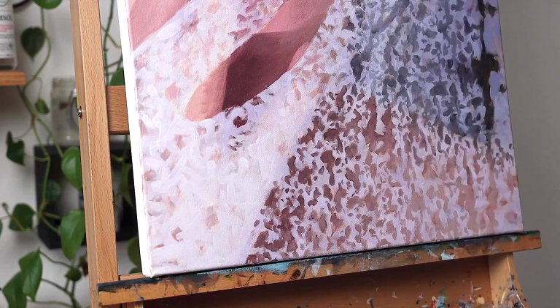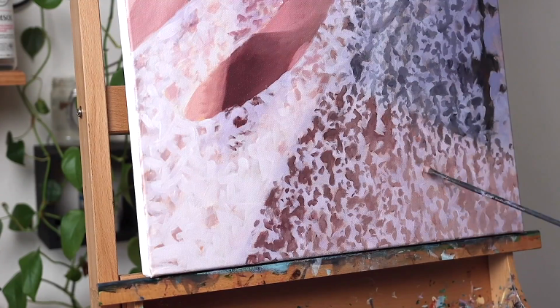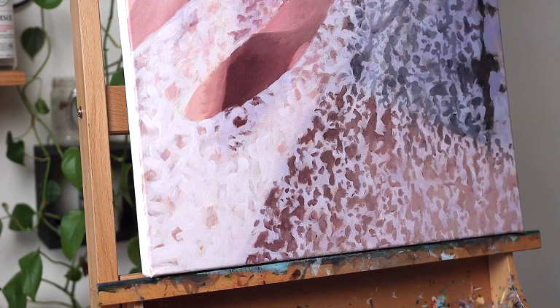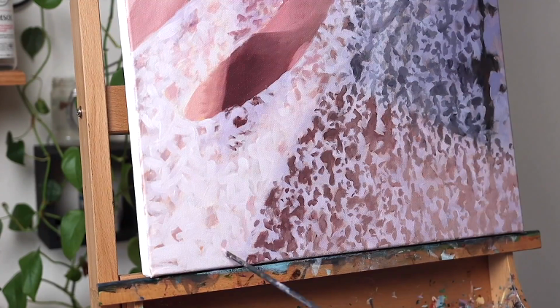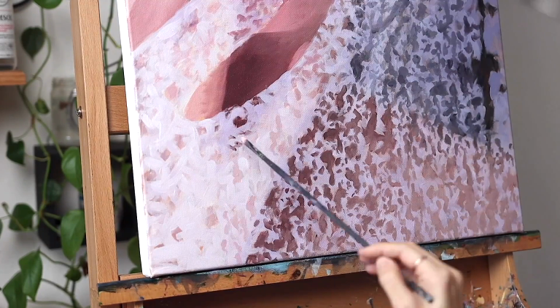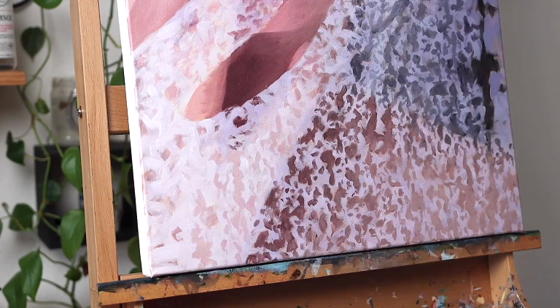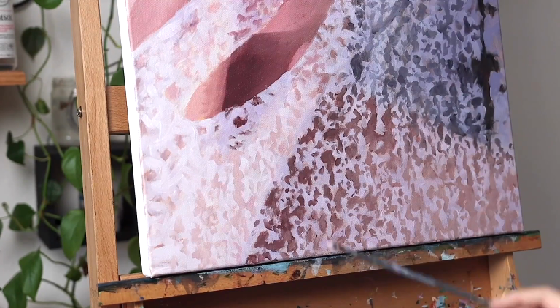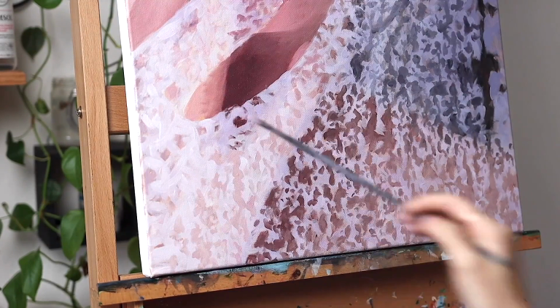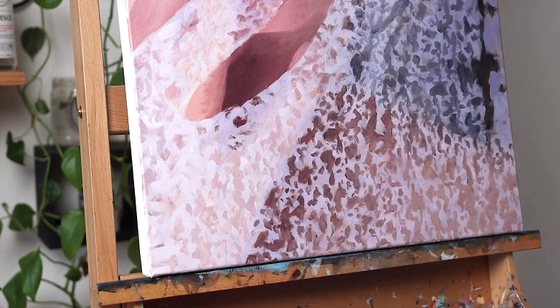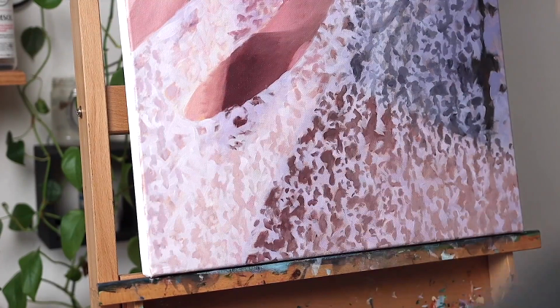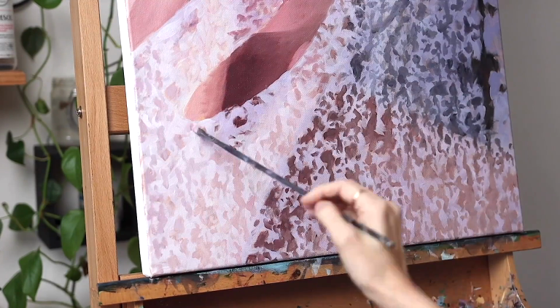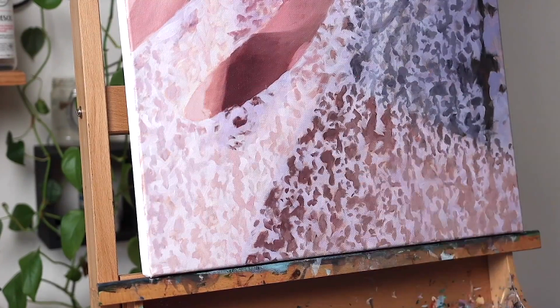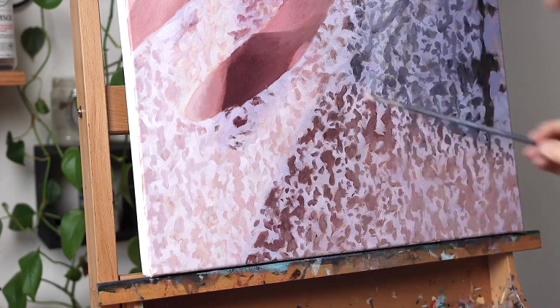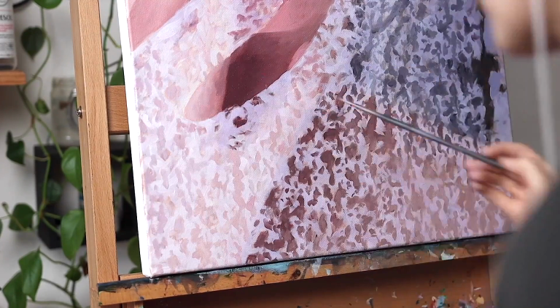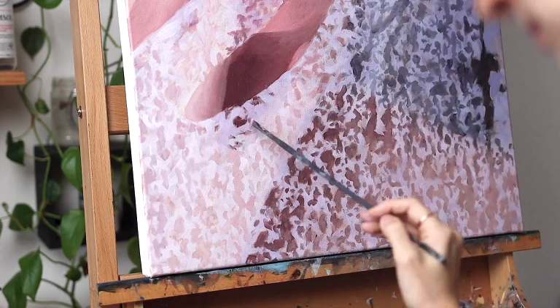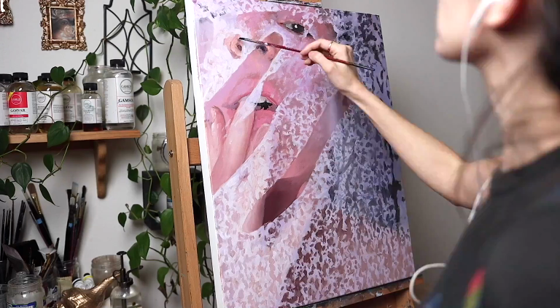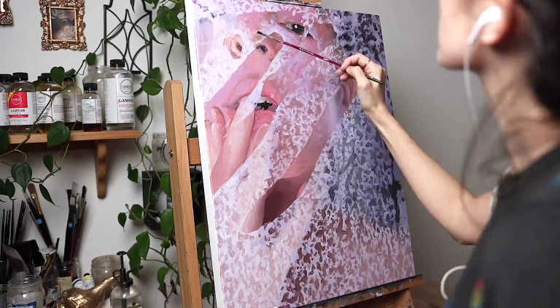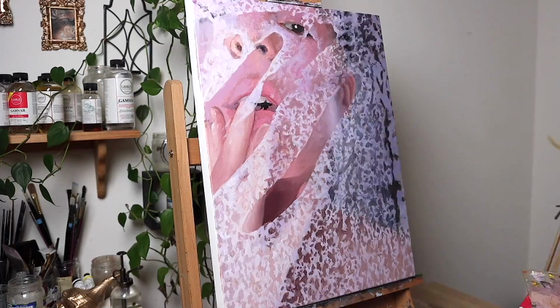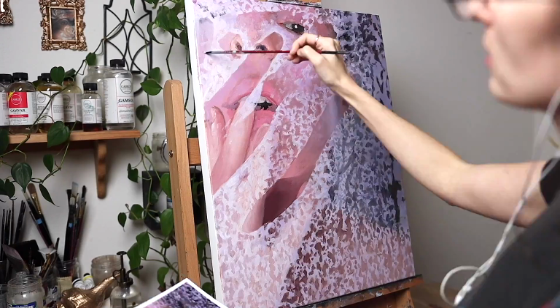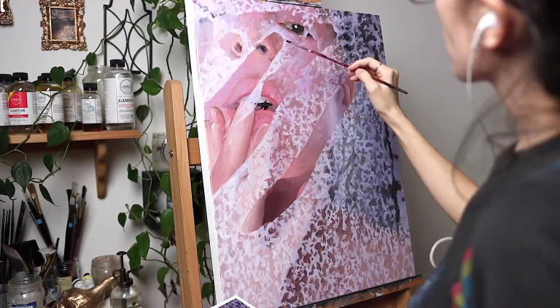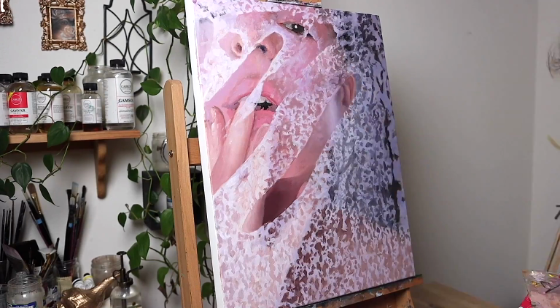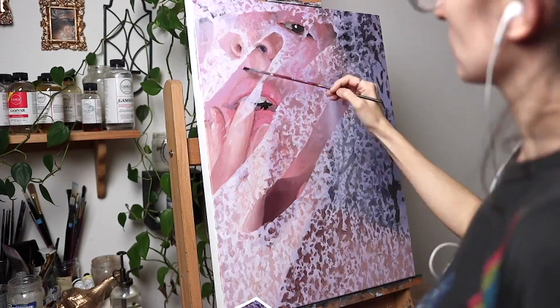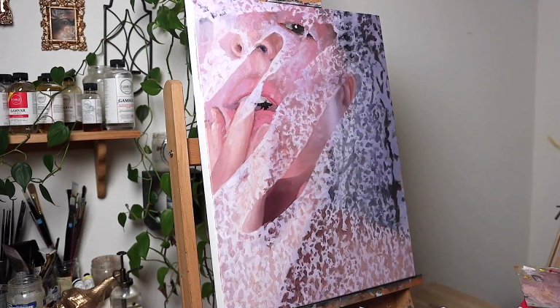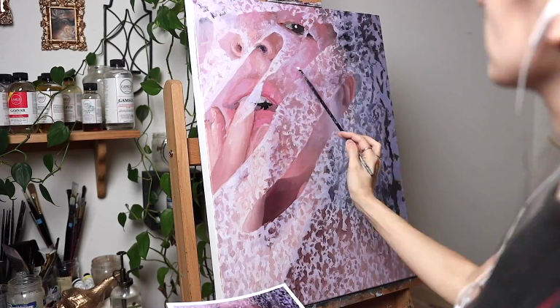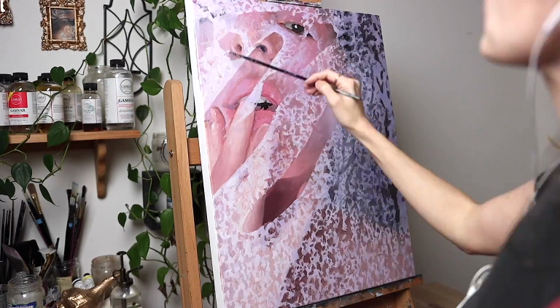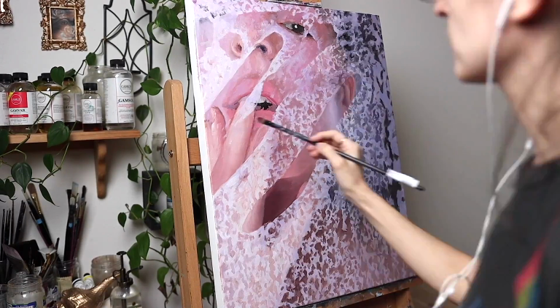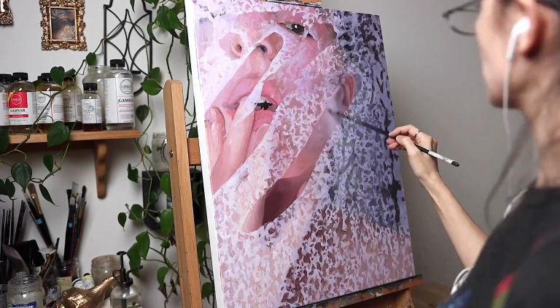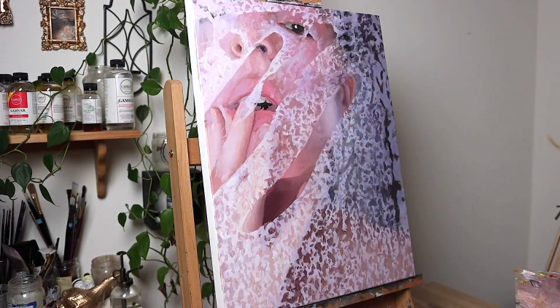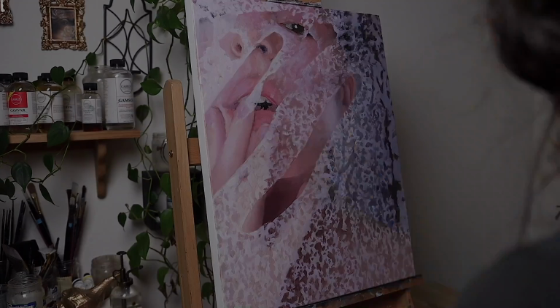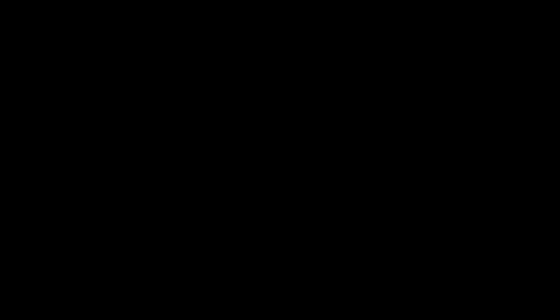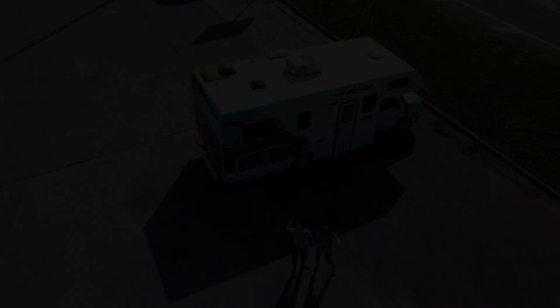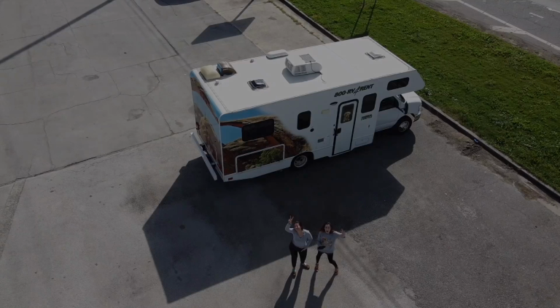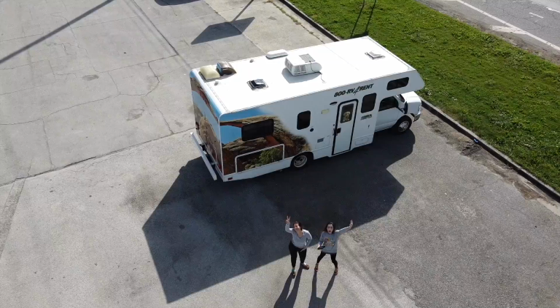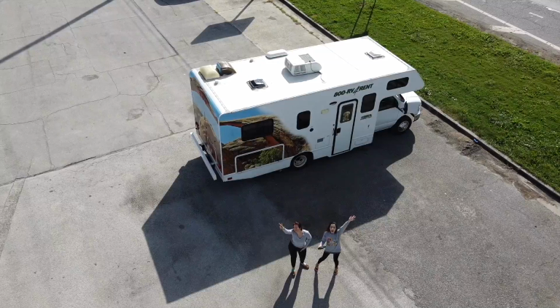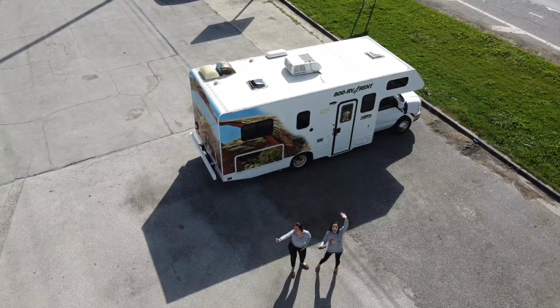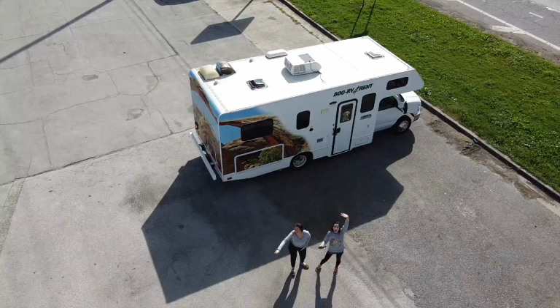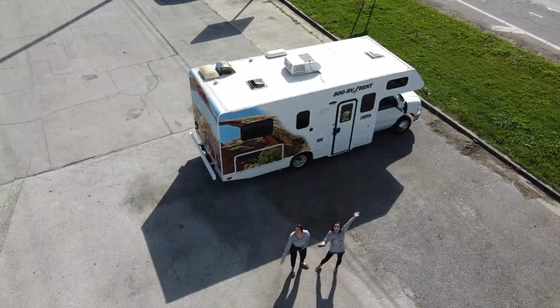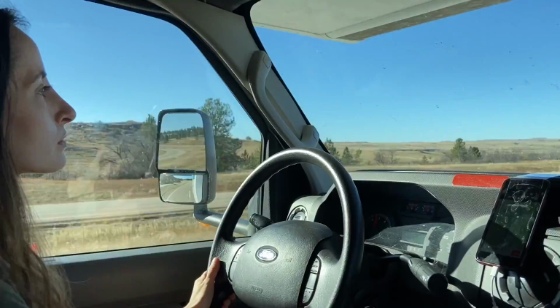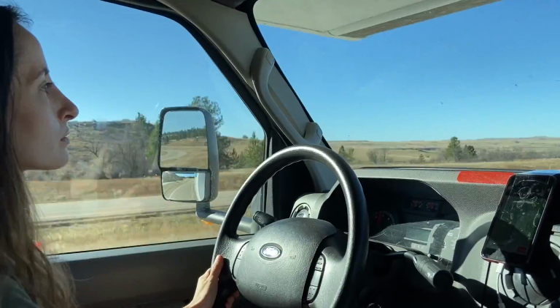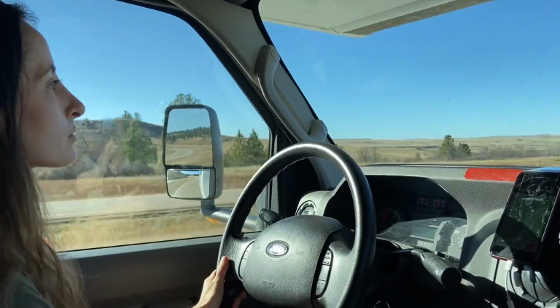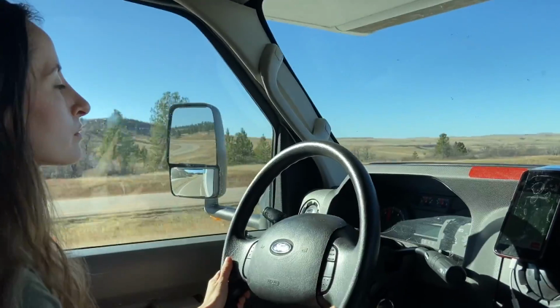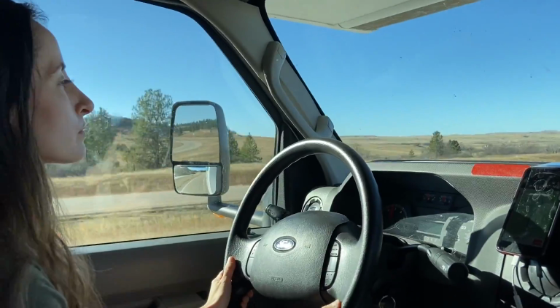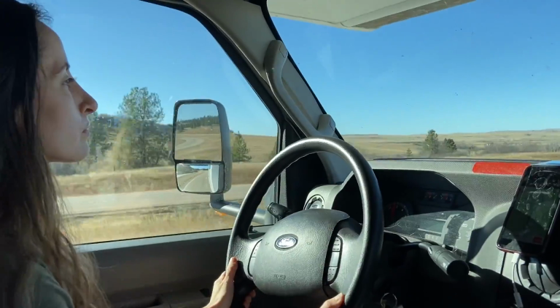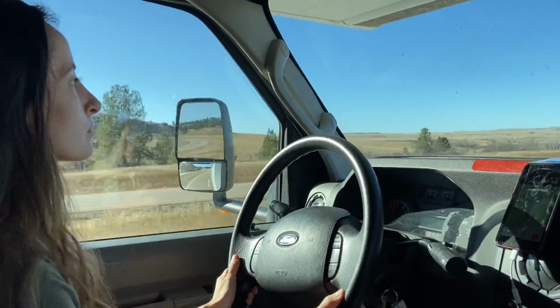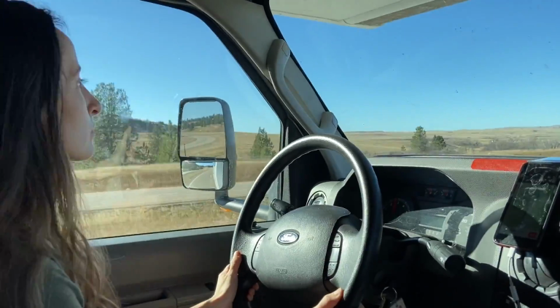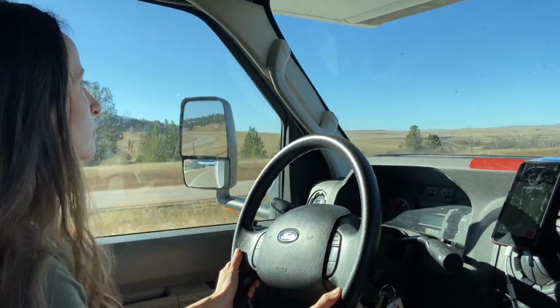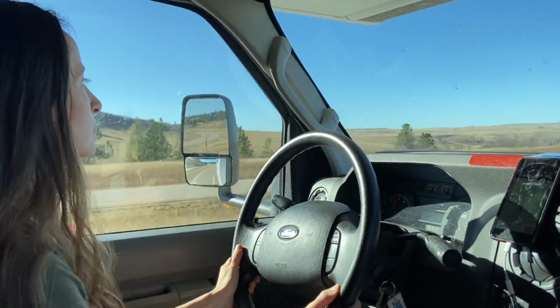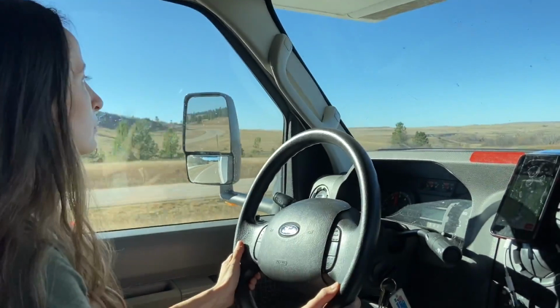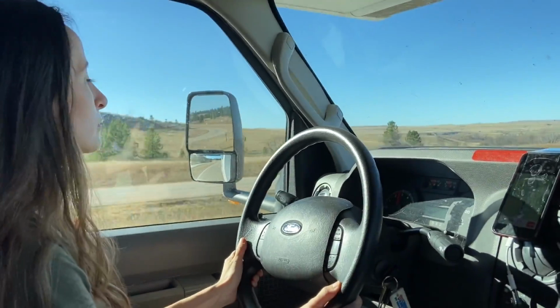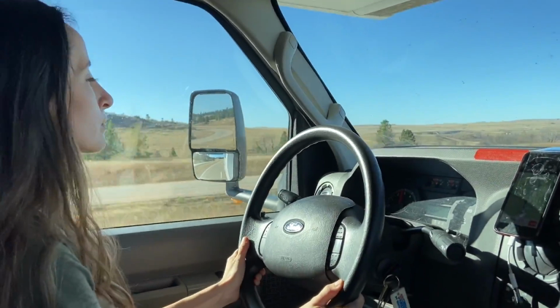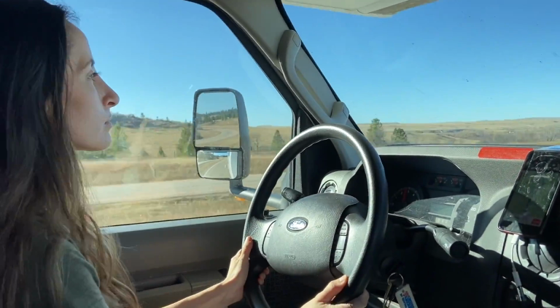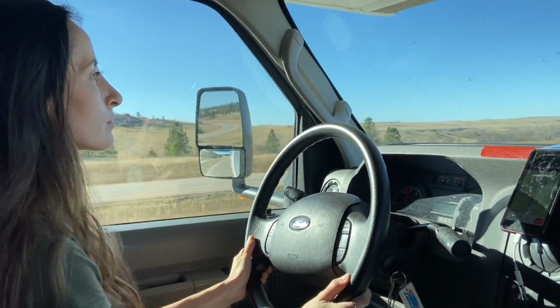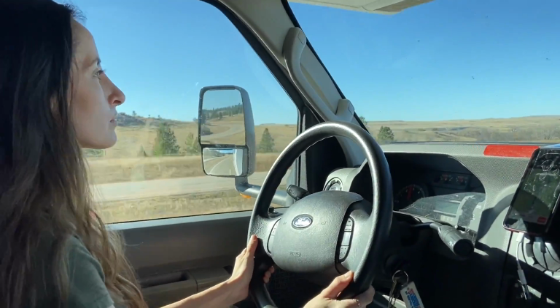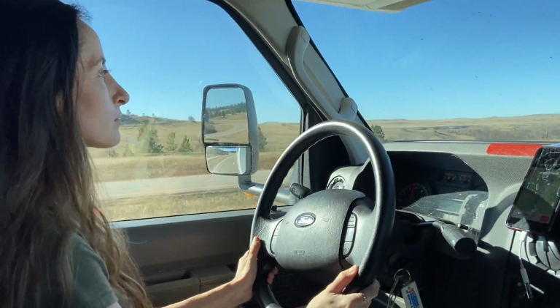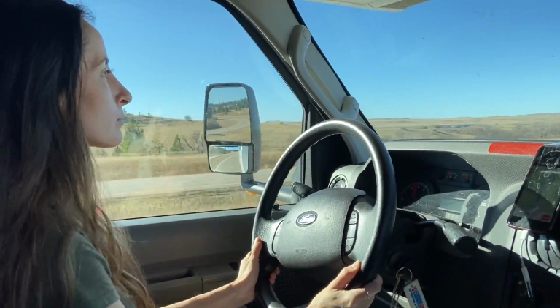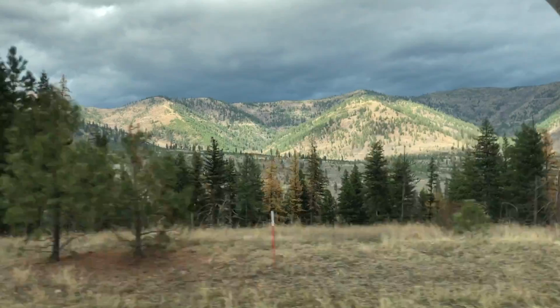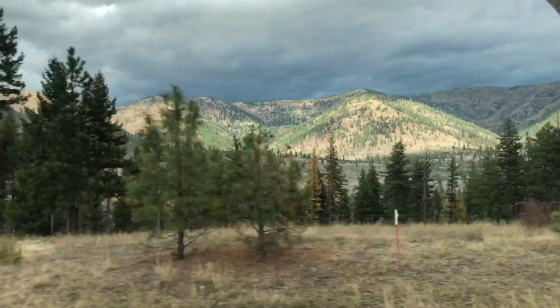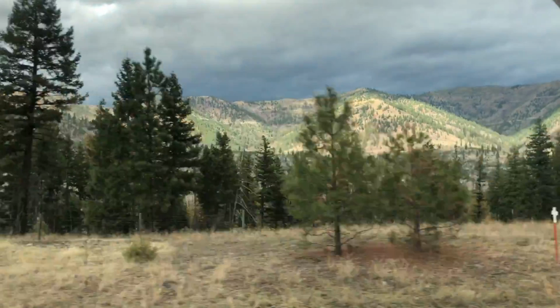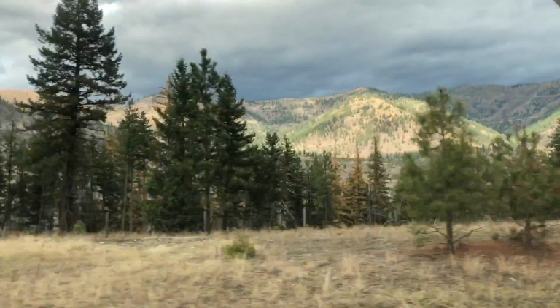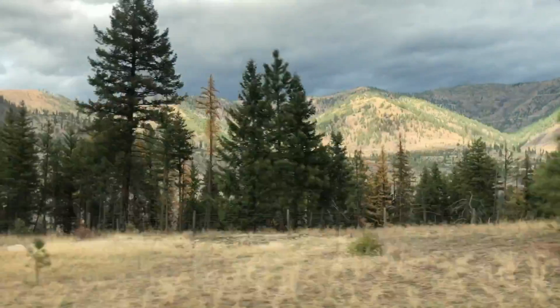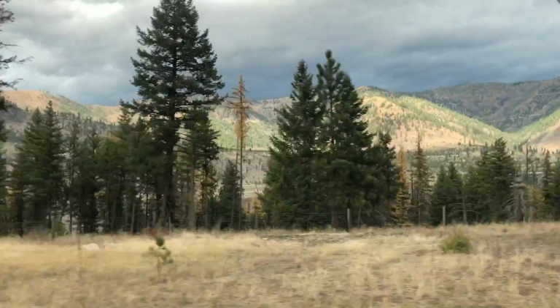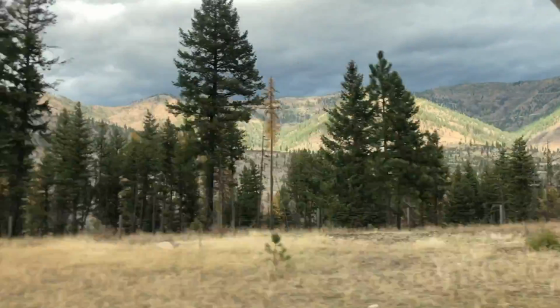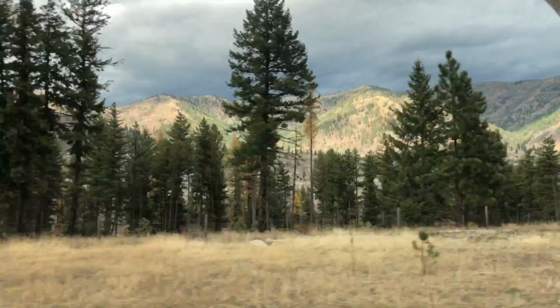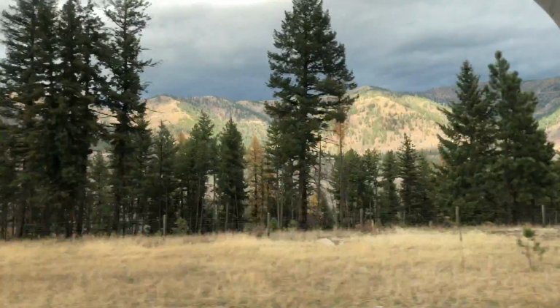I actually had to take another break from this painting again because I moved across the country from Florida to Washington State.